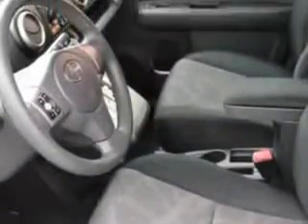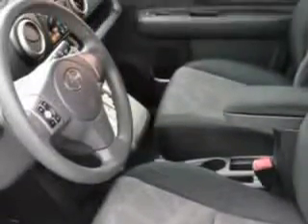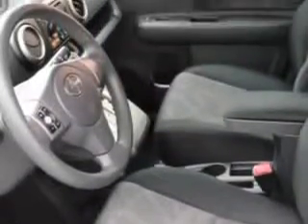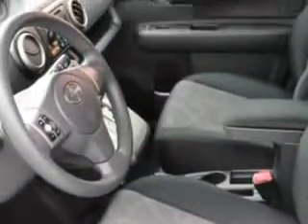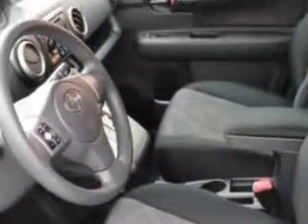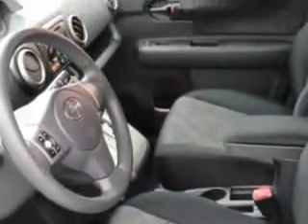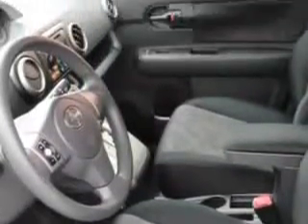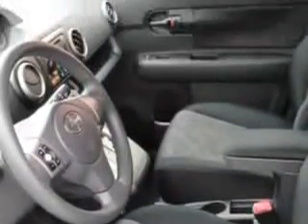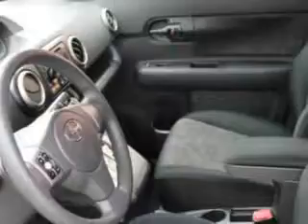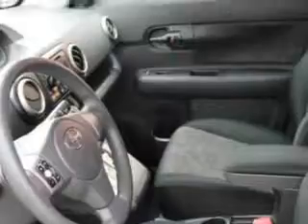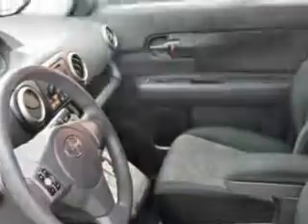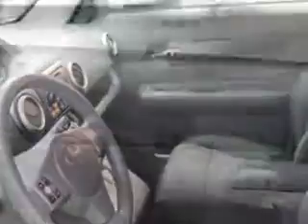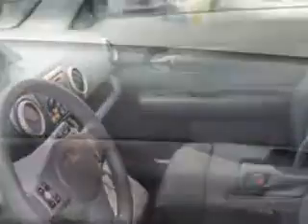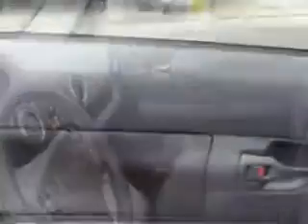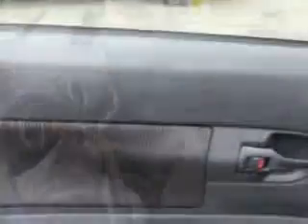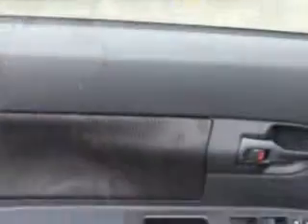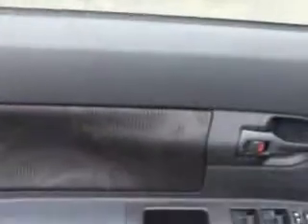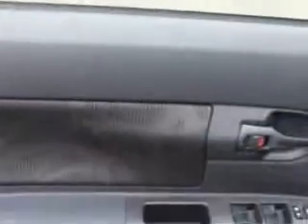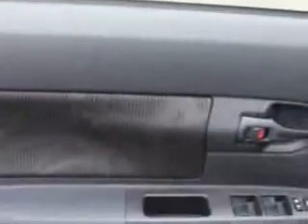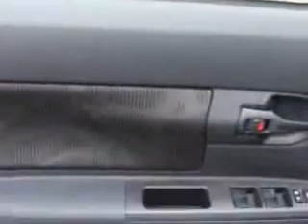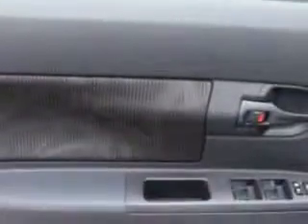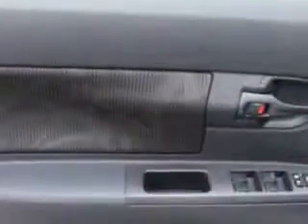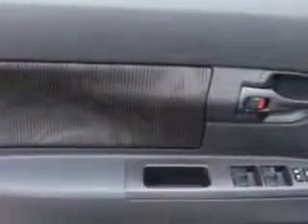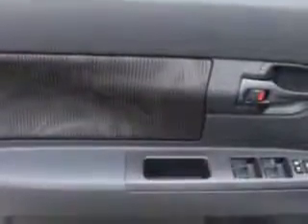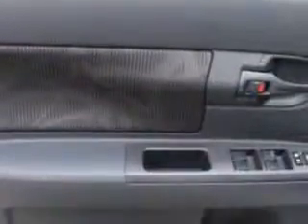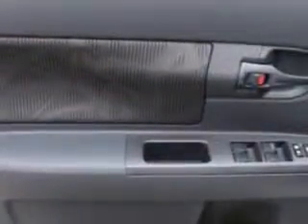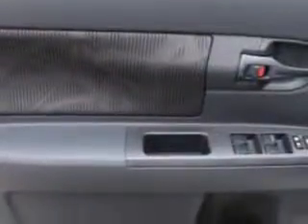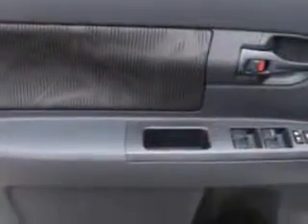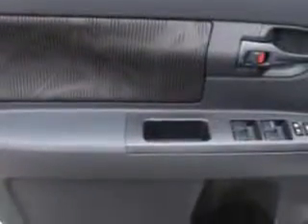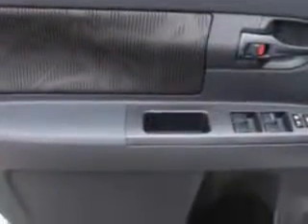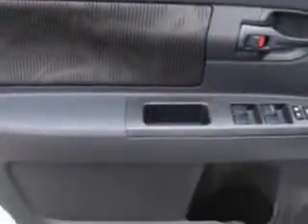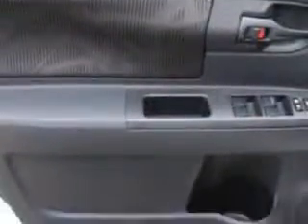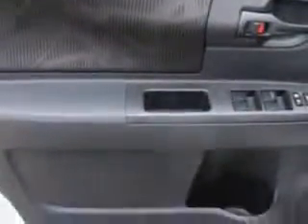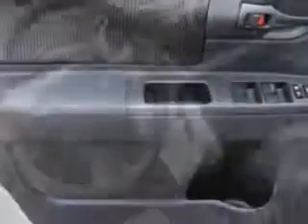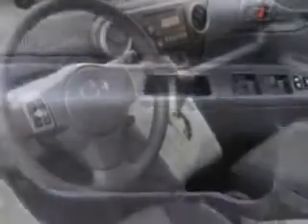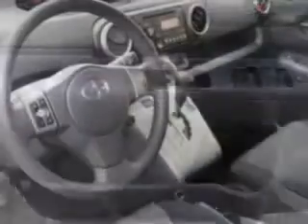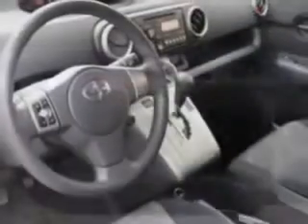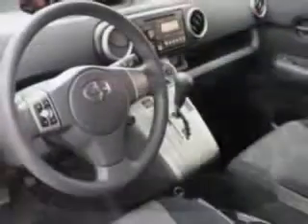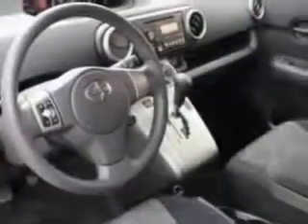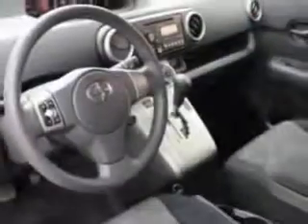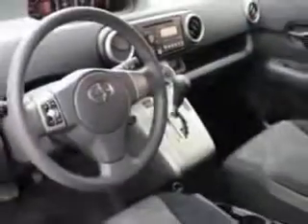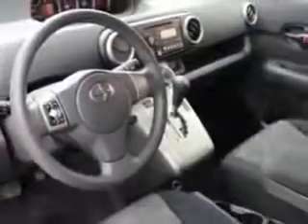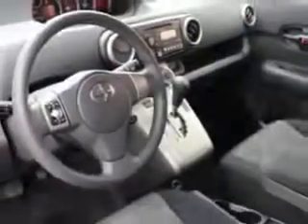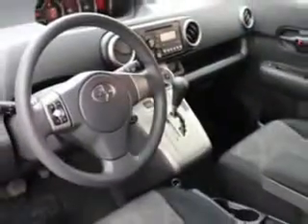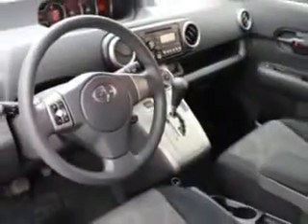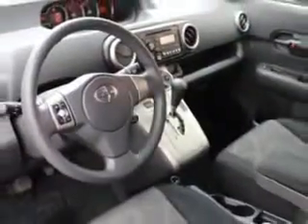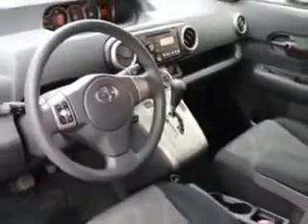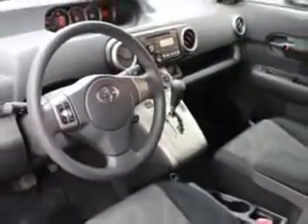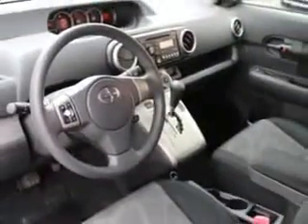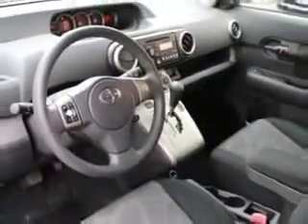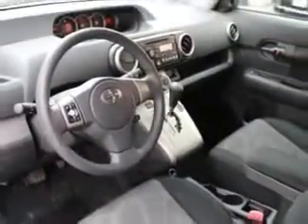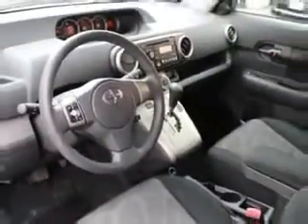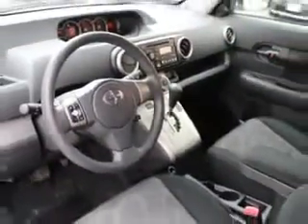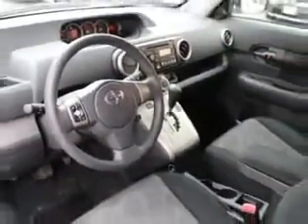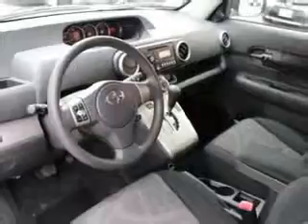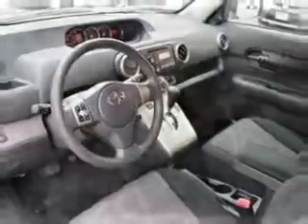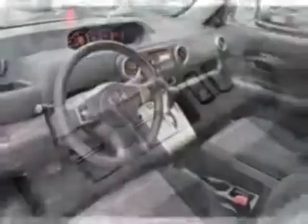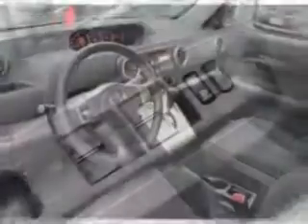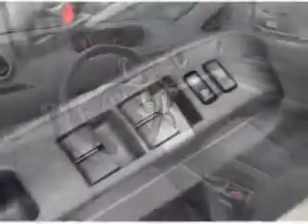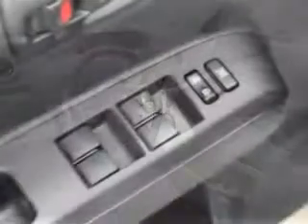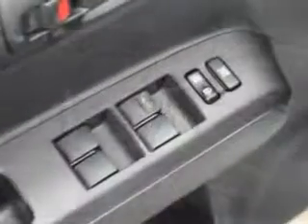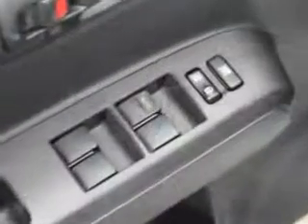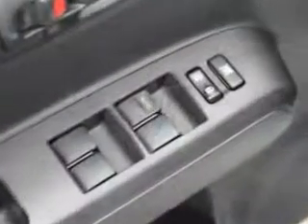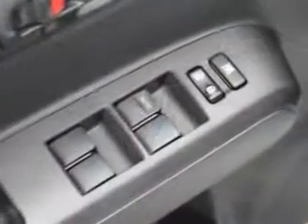Enjoy the drive and have peace of mind in this 2013 Scion XB. See us at Toyota of Orange today!